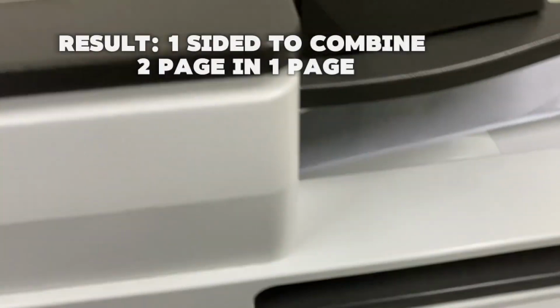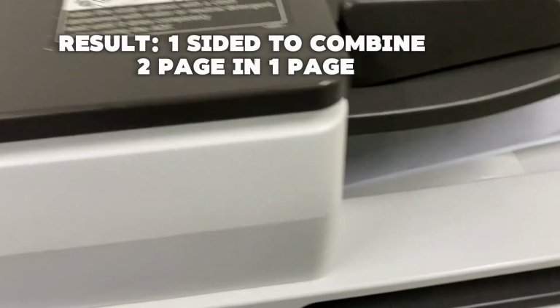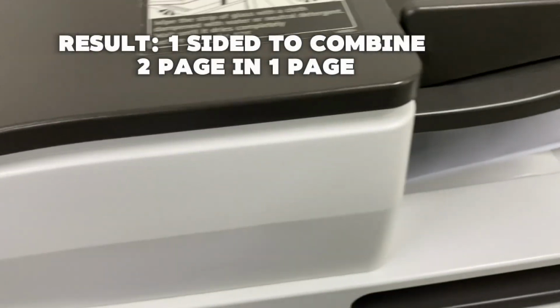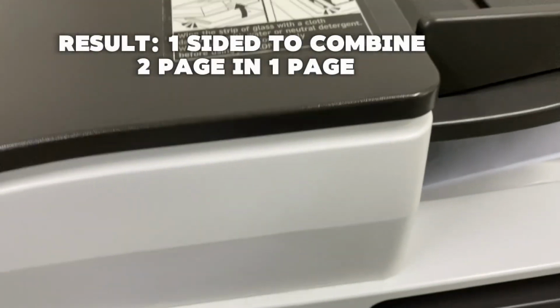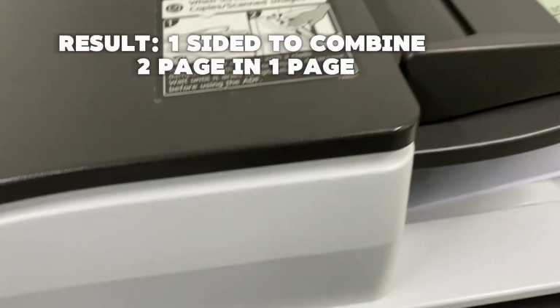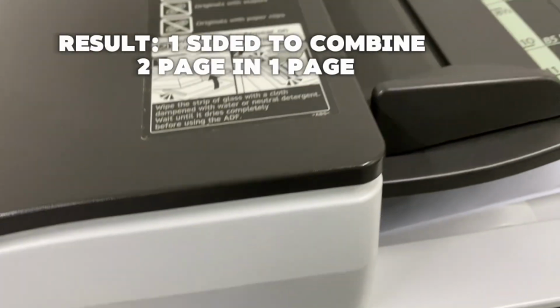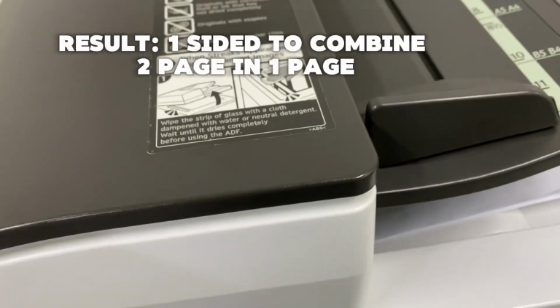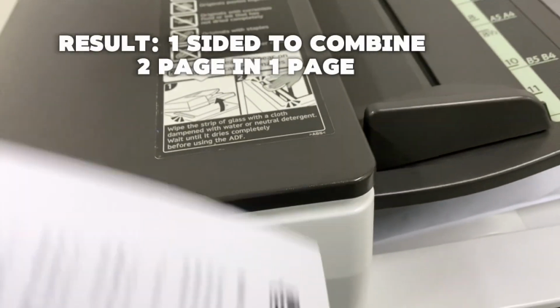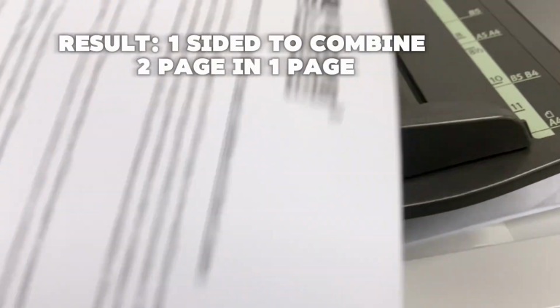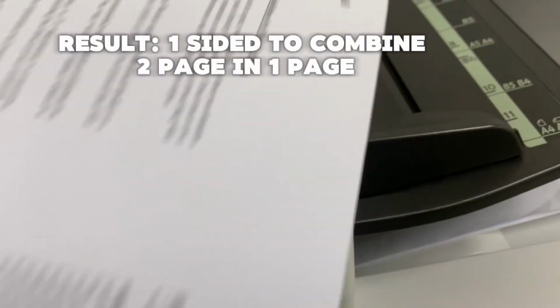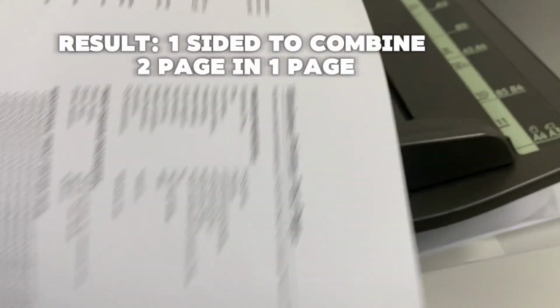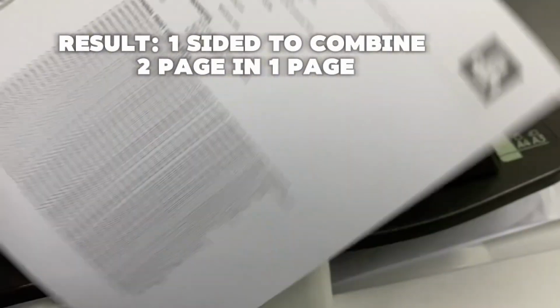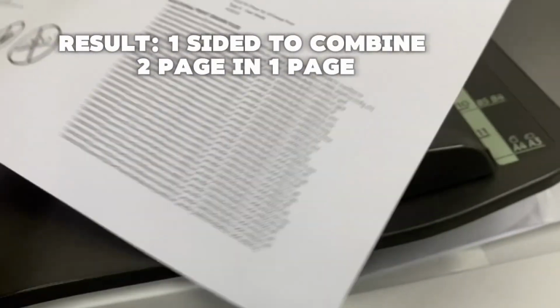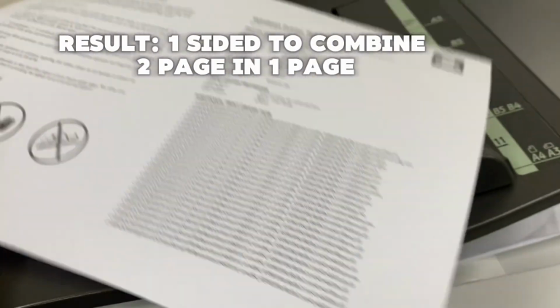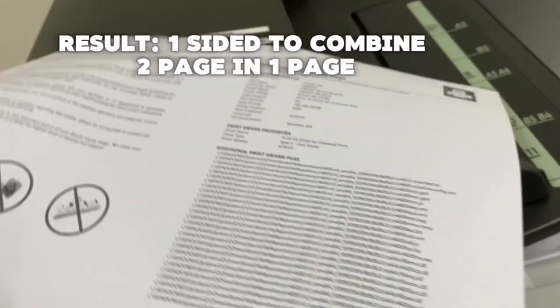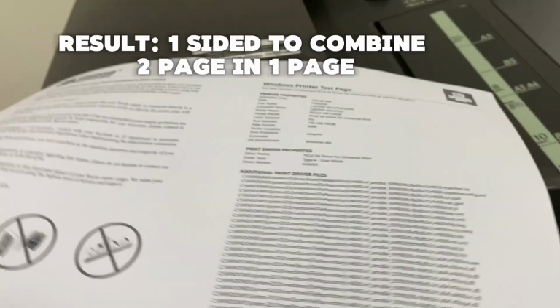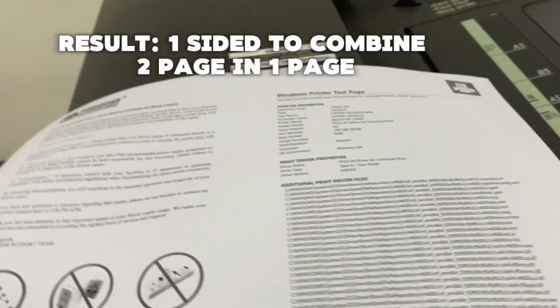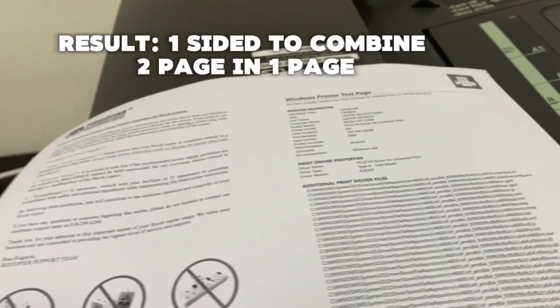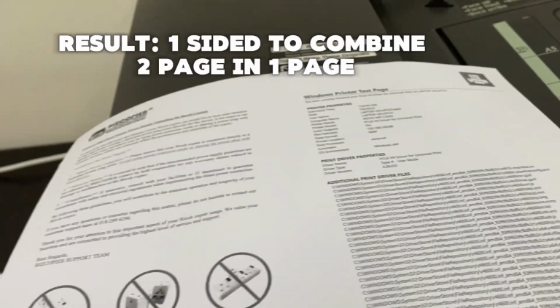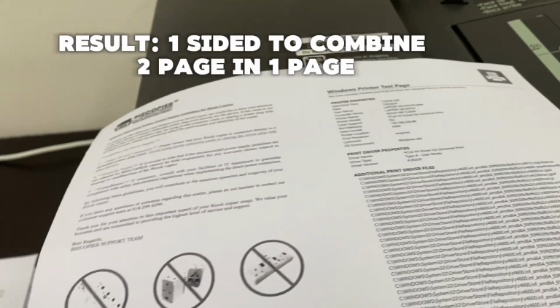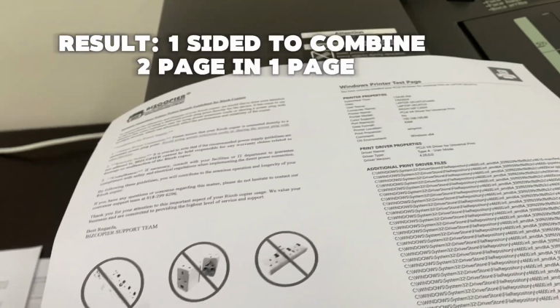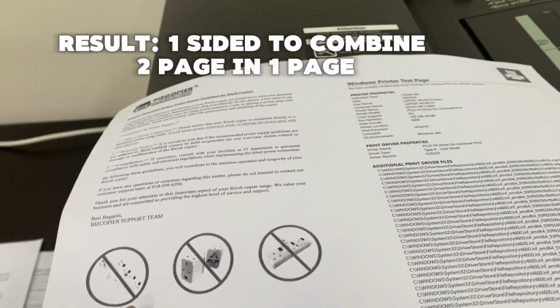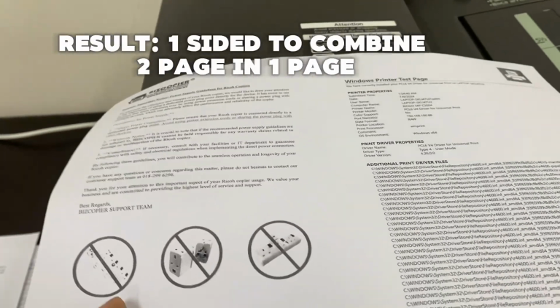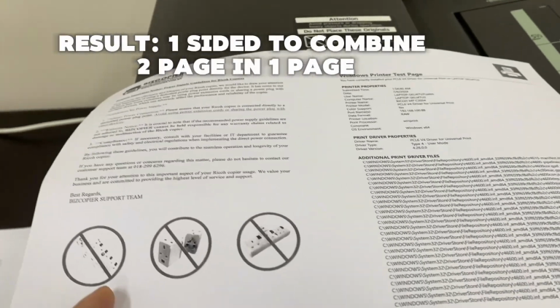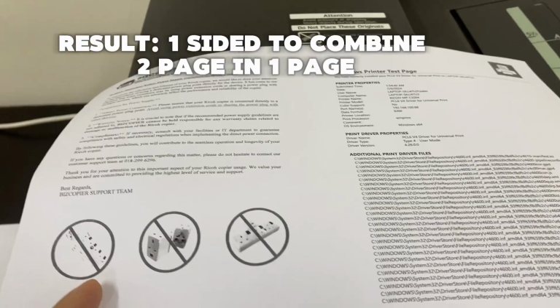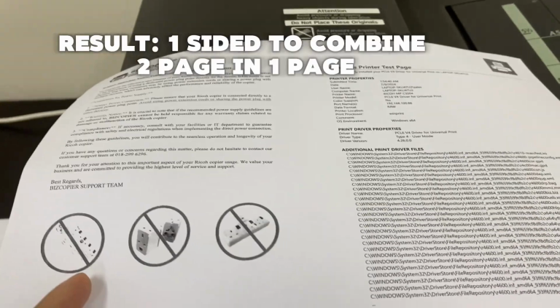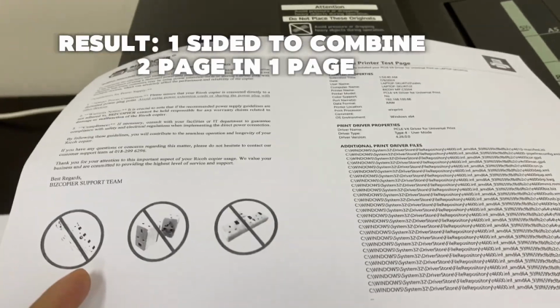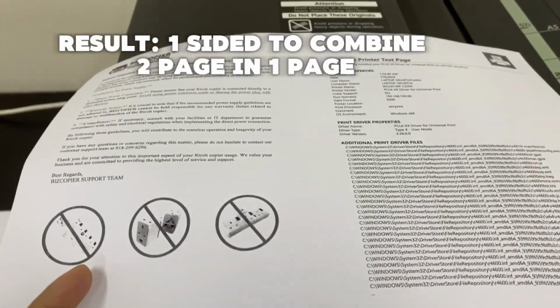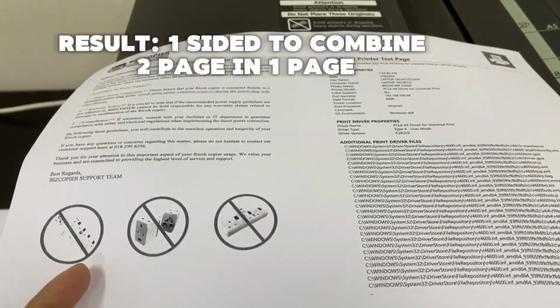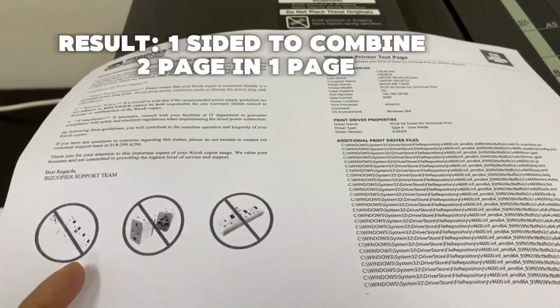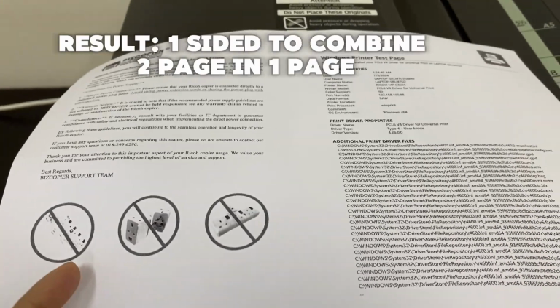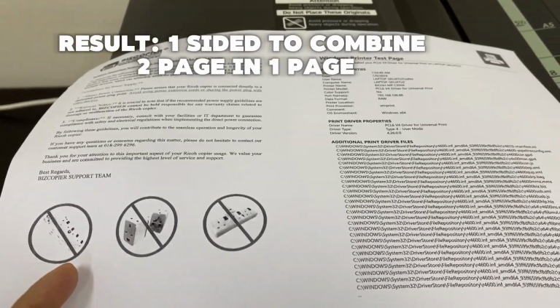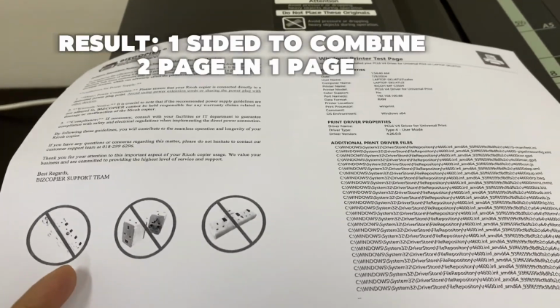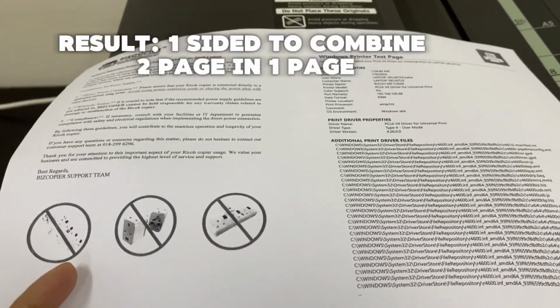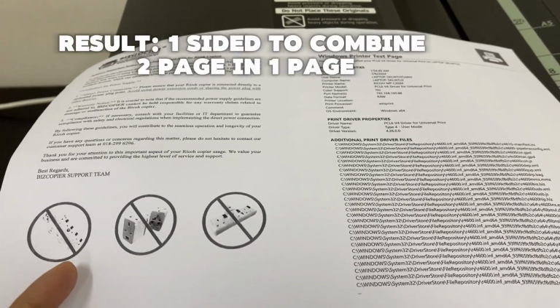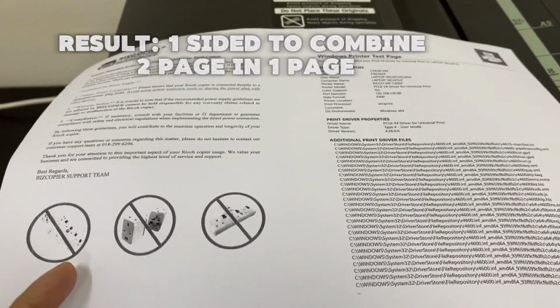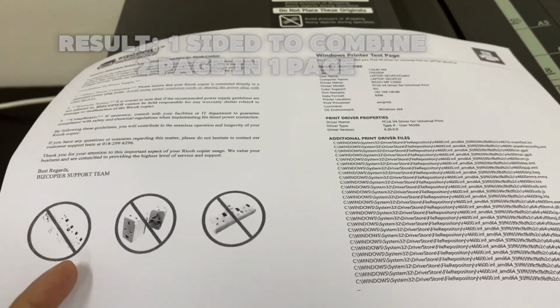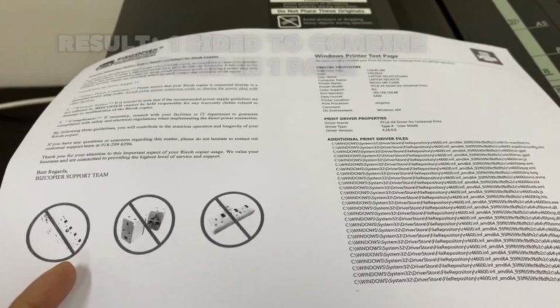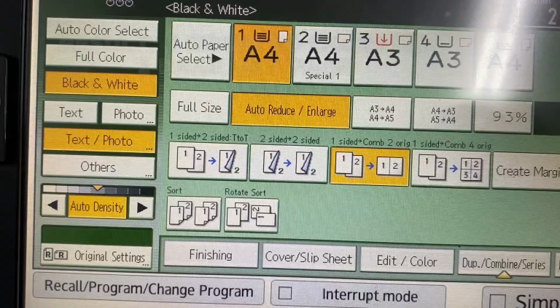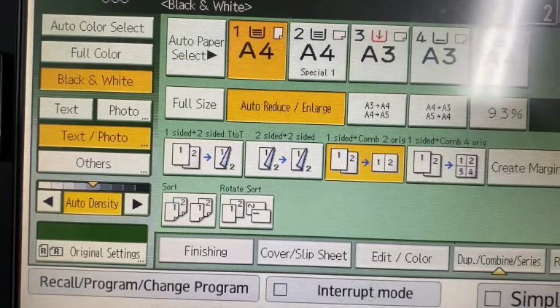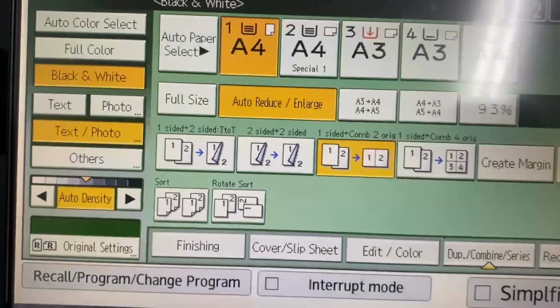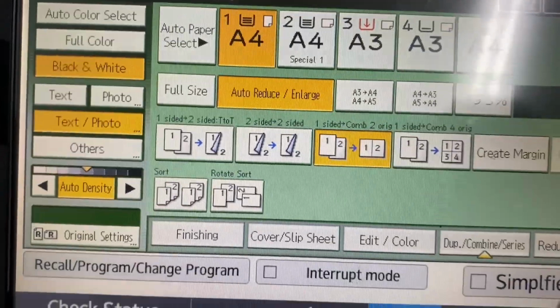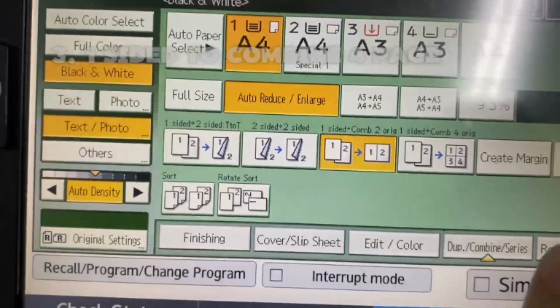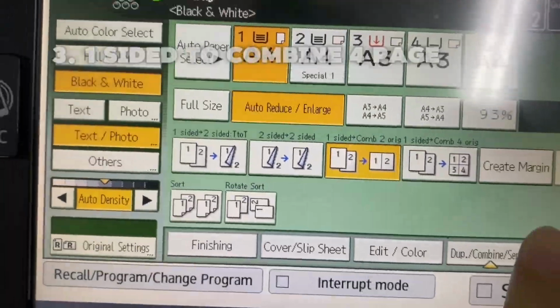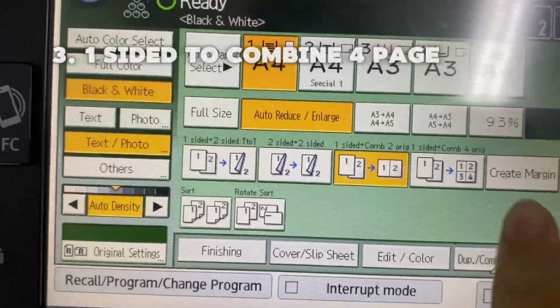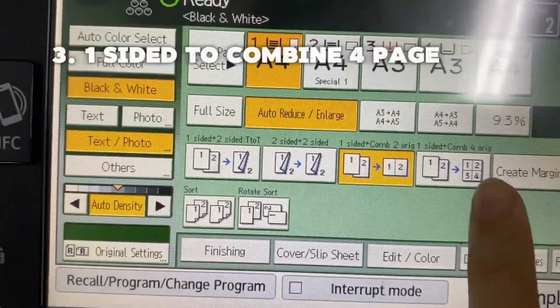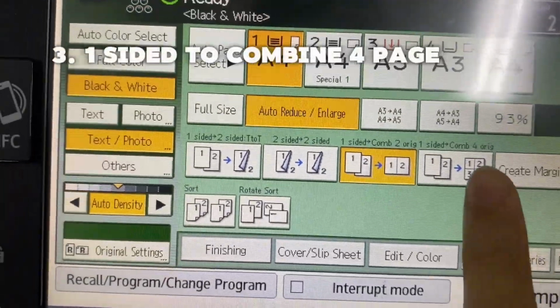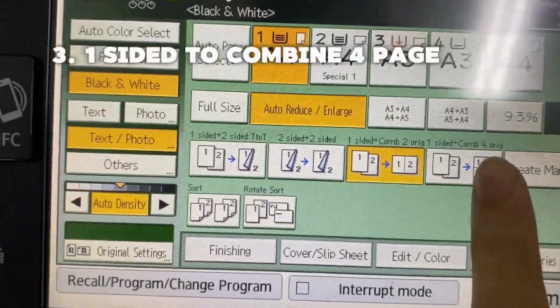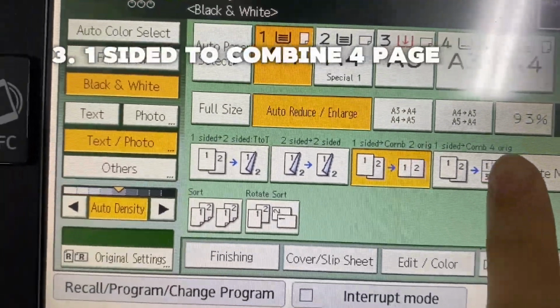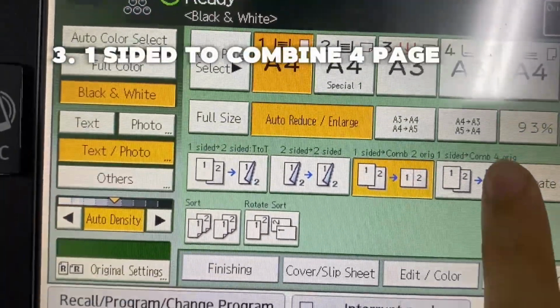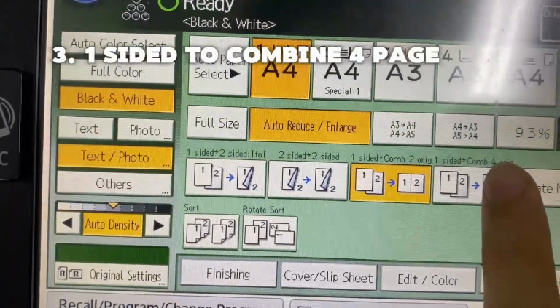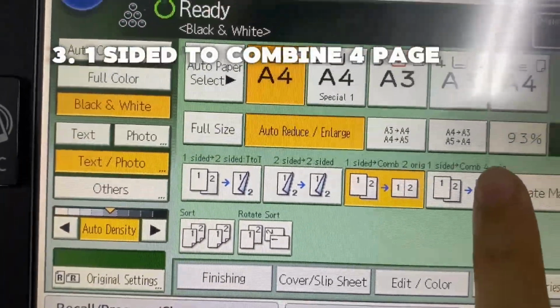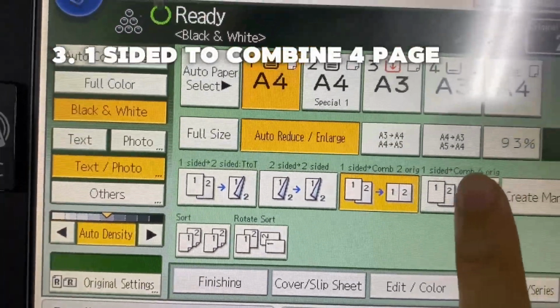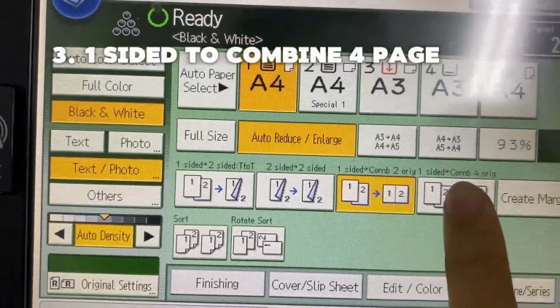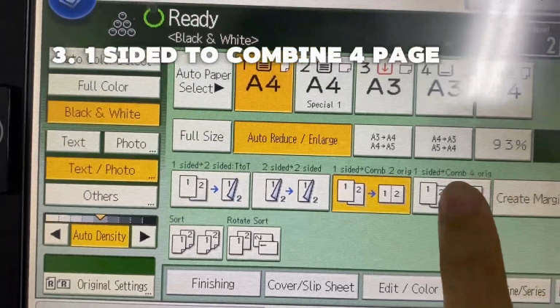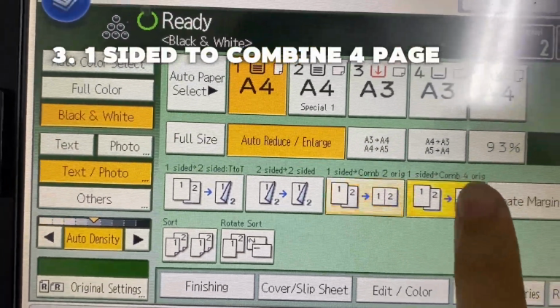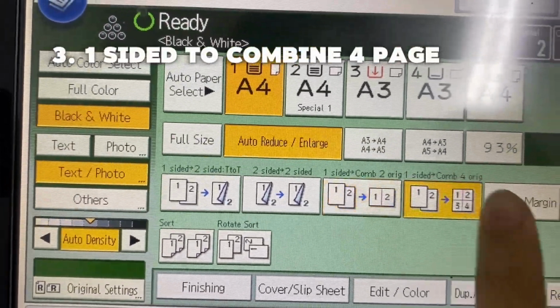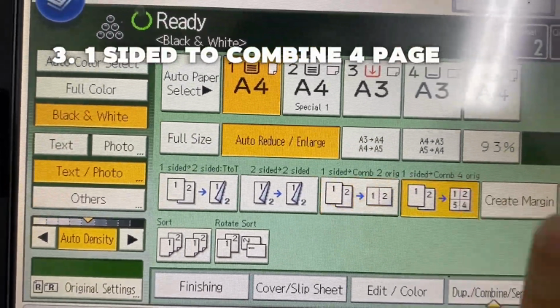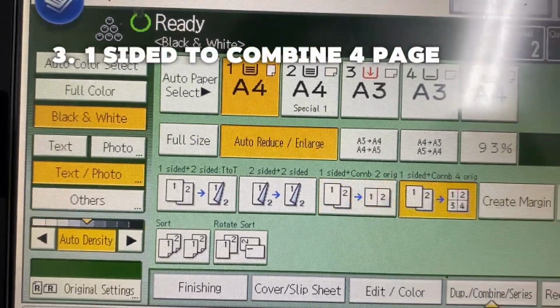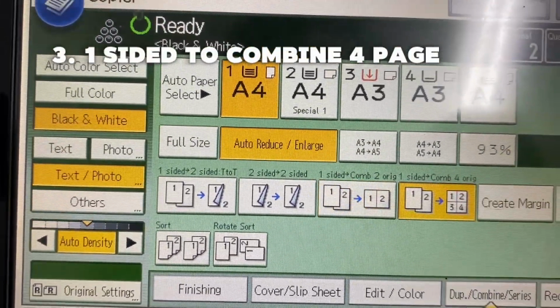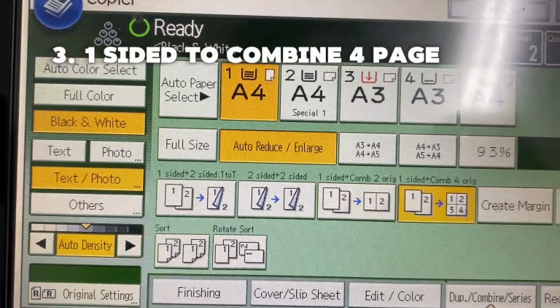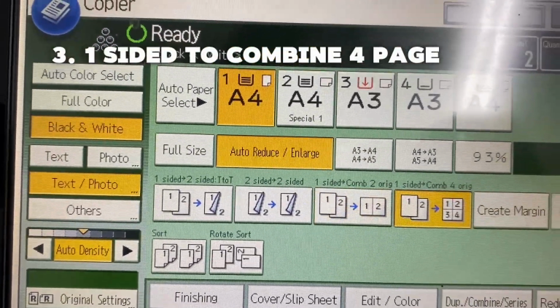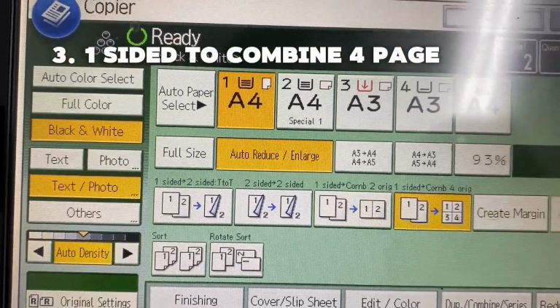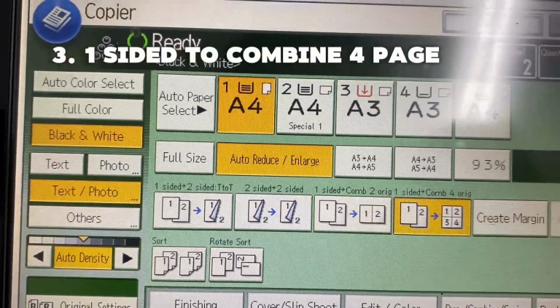Function 3: One-sided to combine — 3 pages onto 1 page.